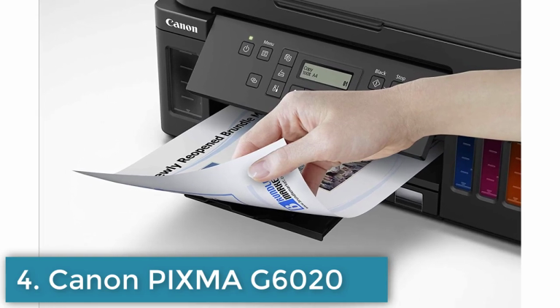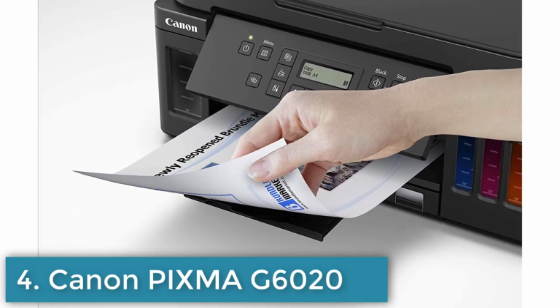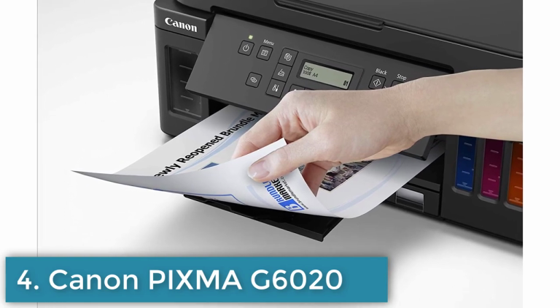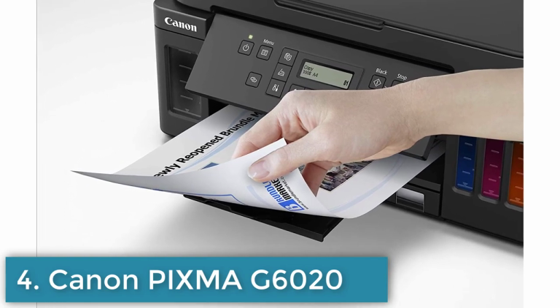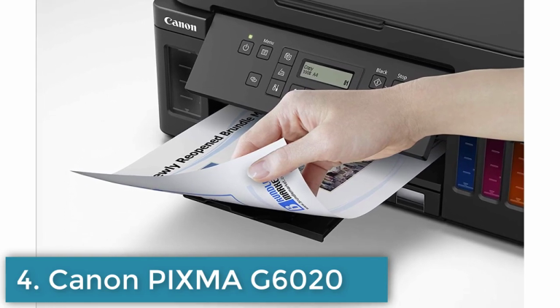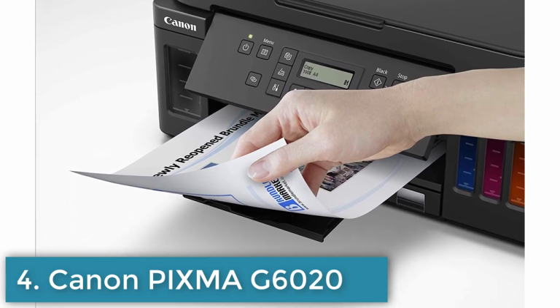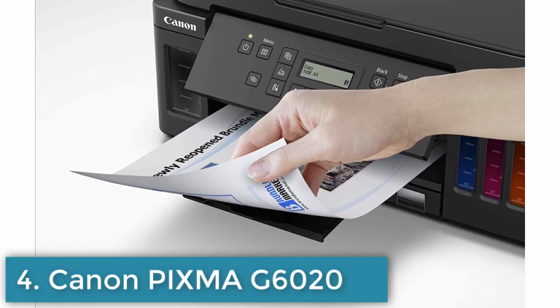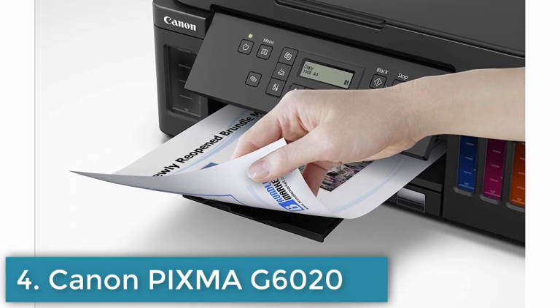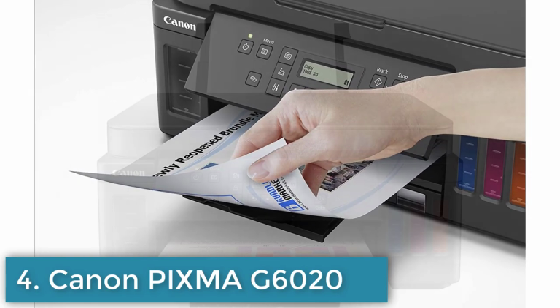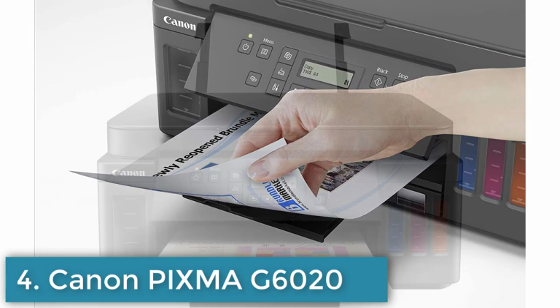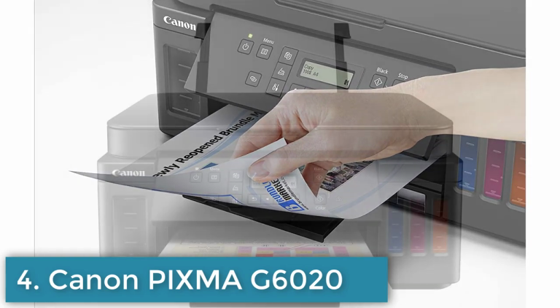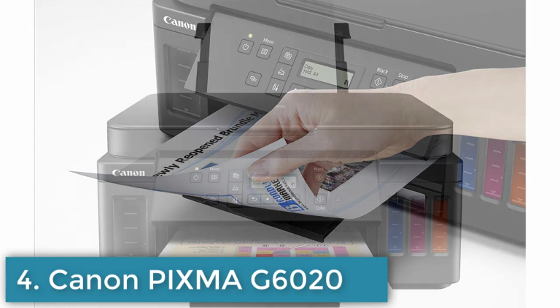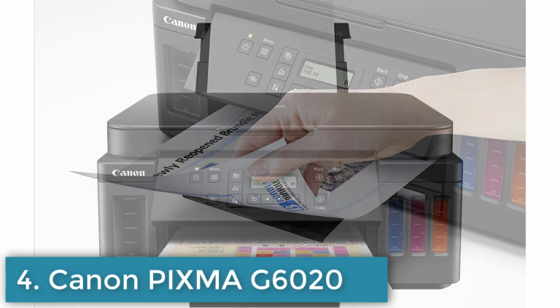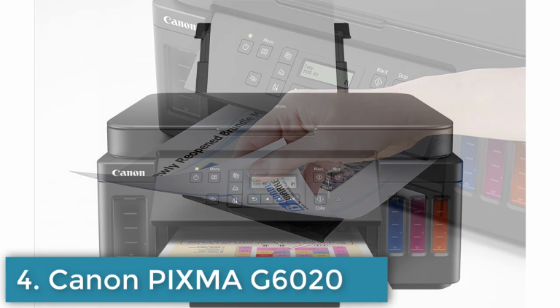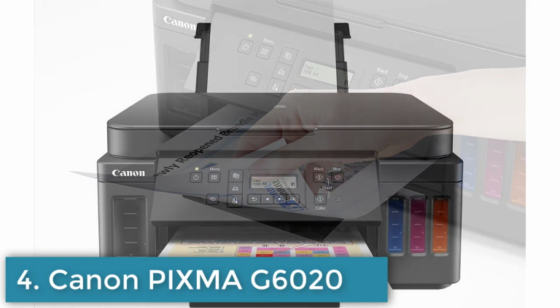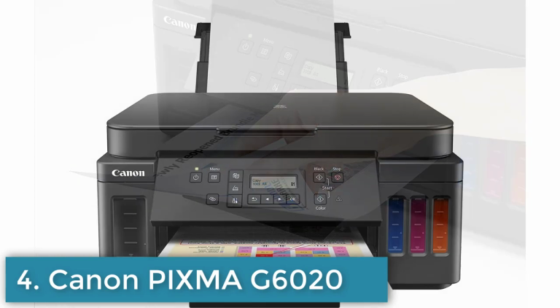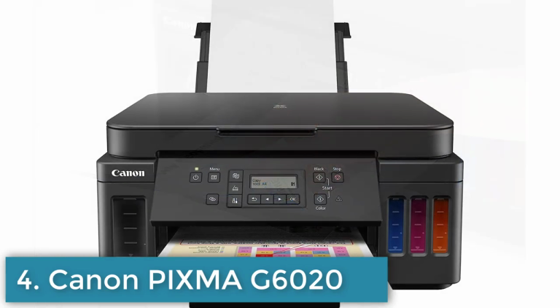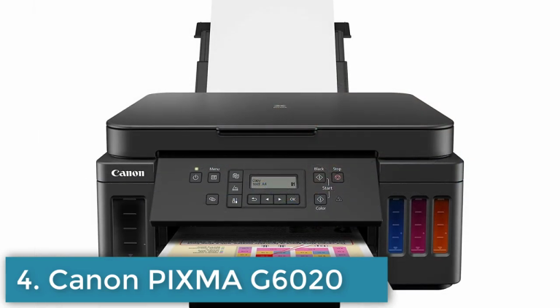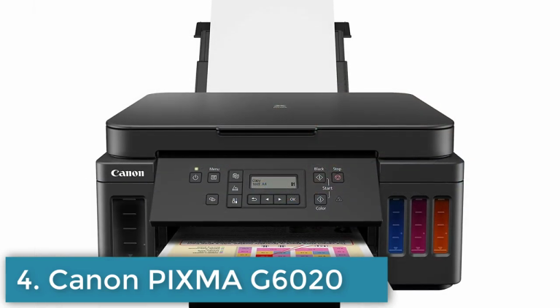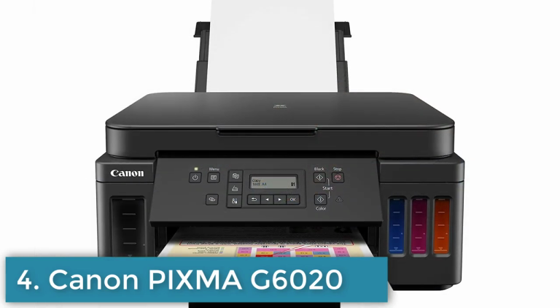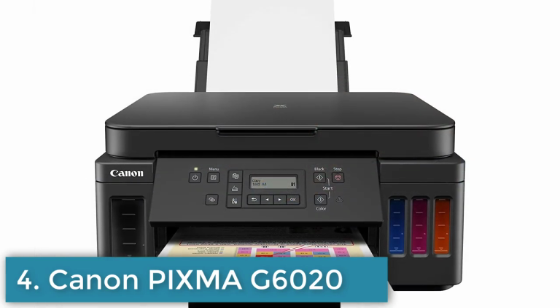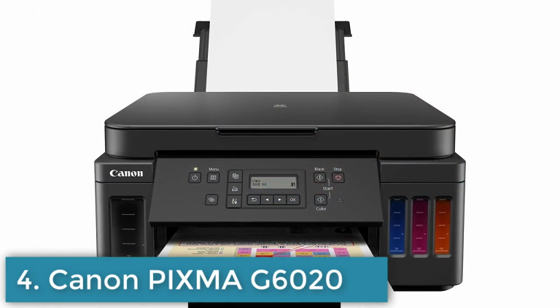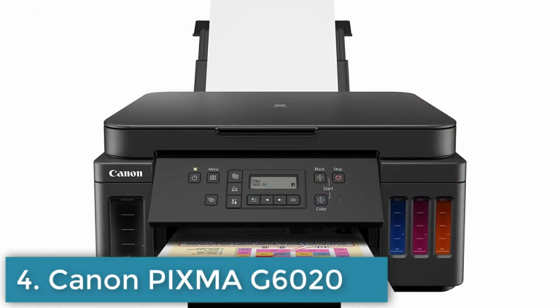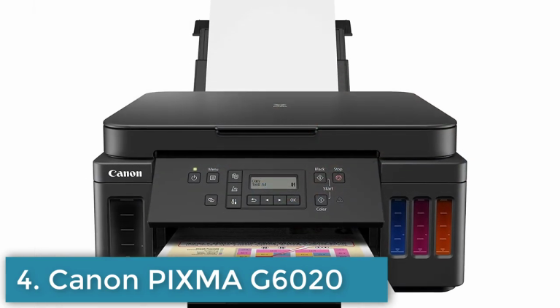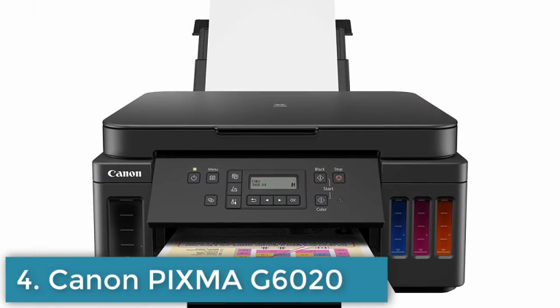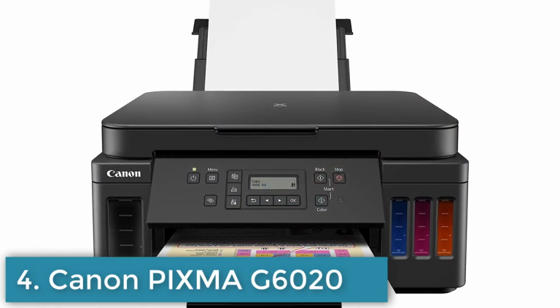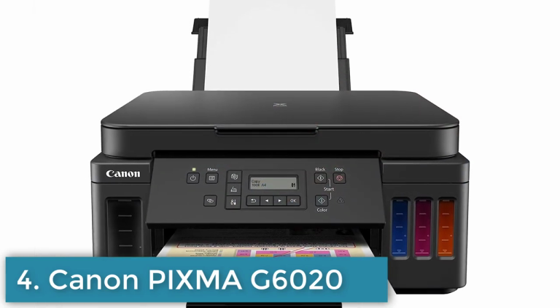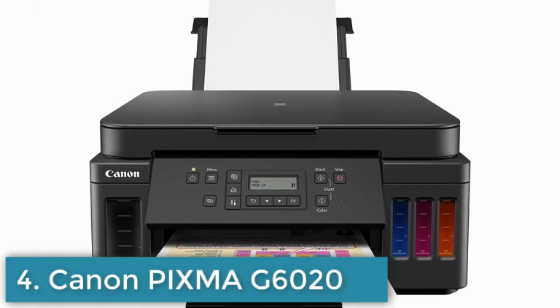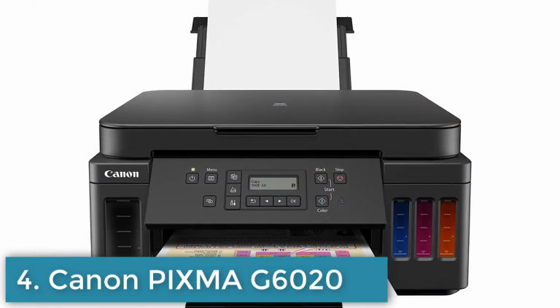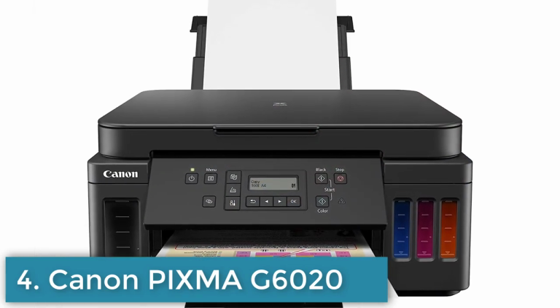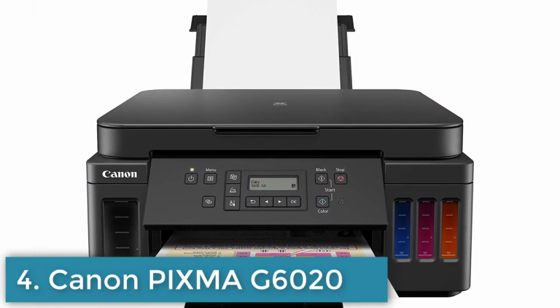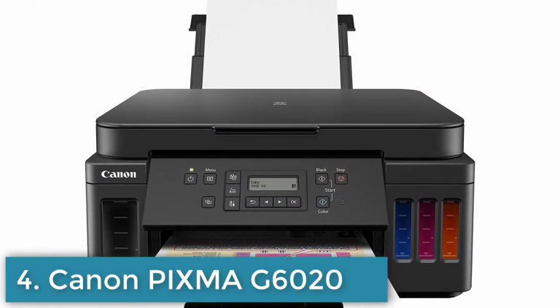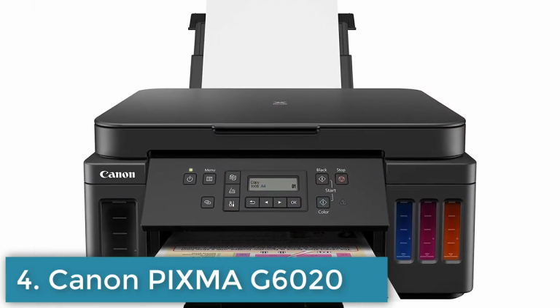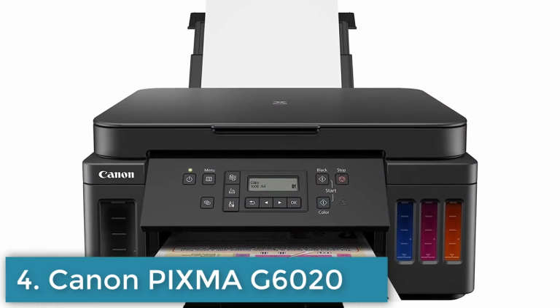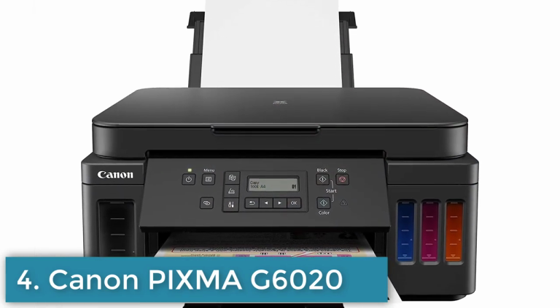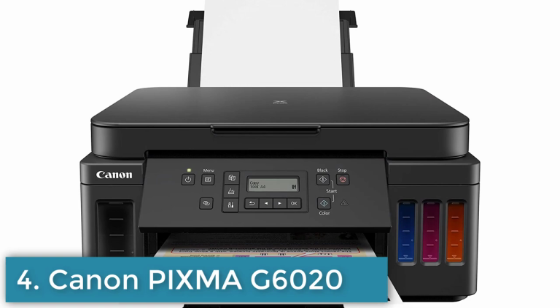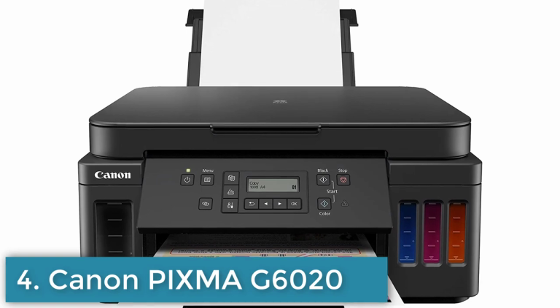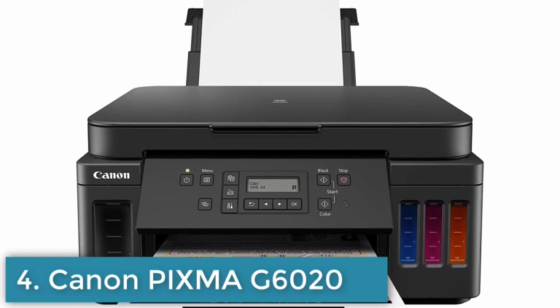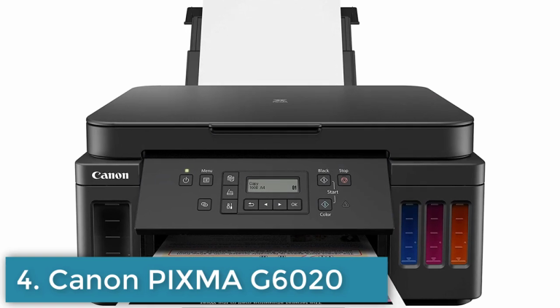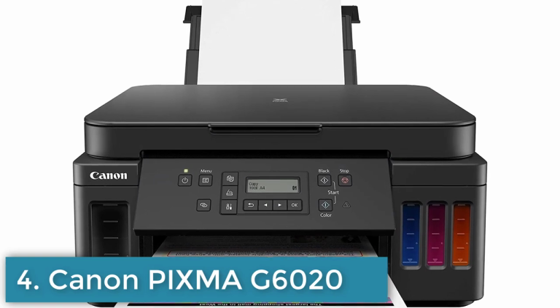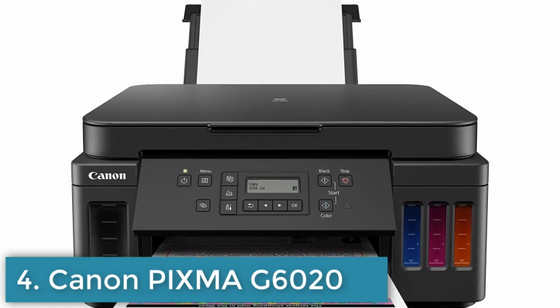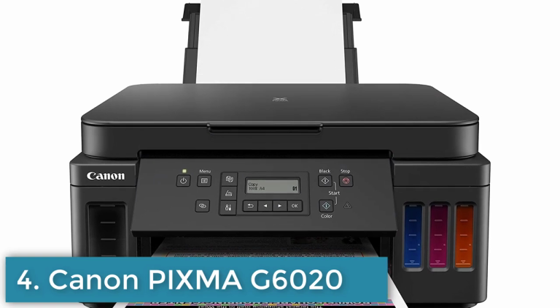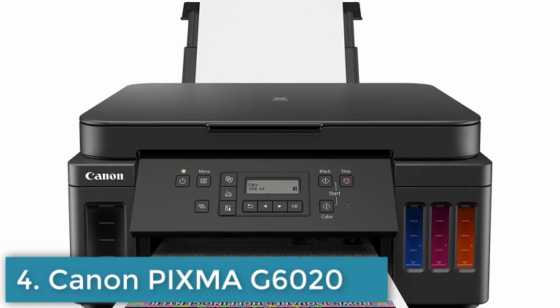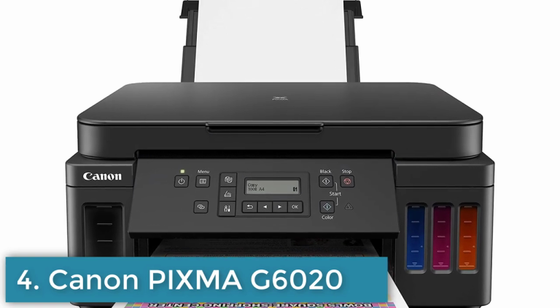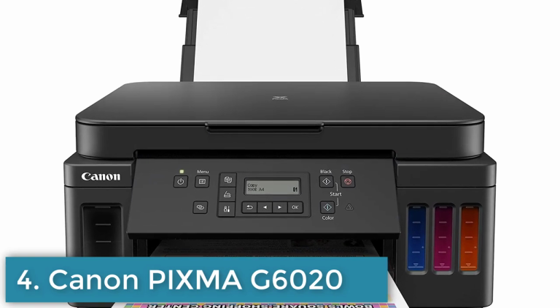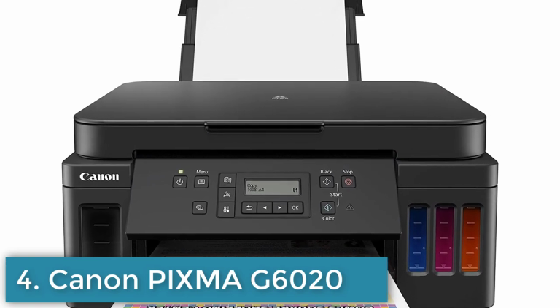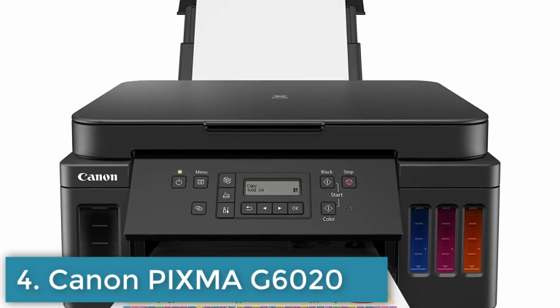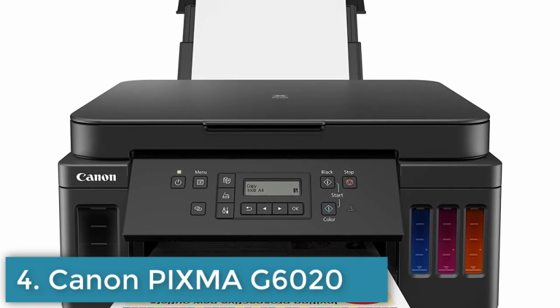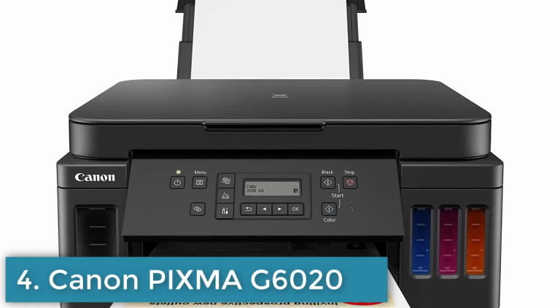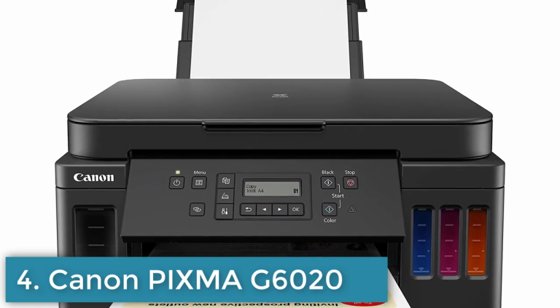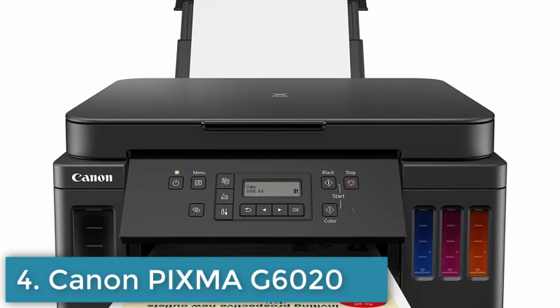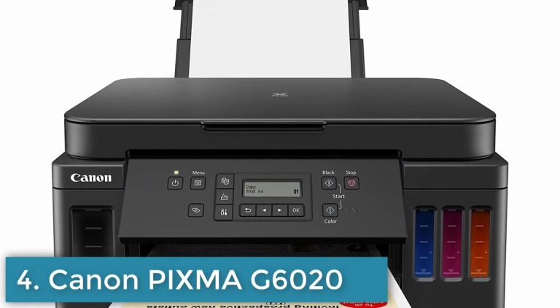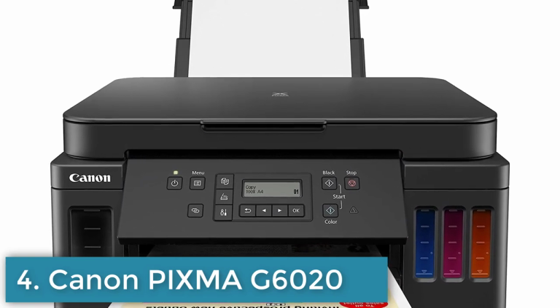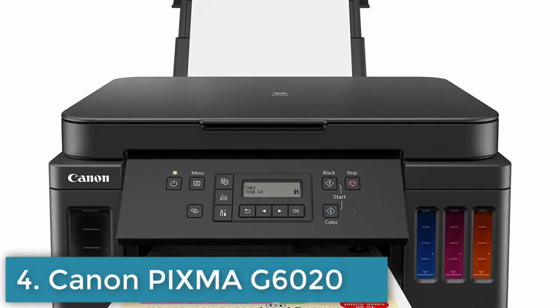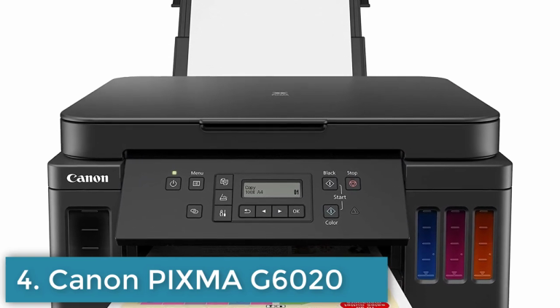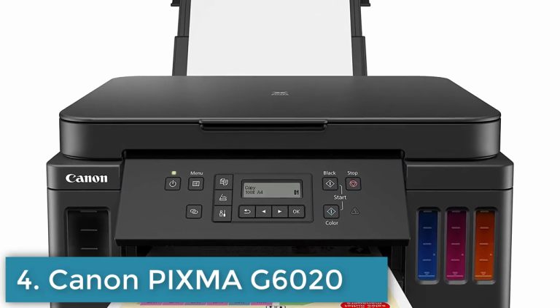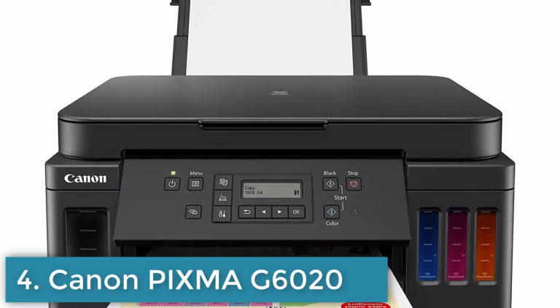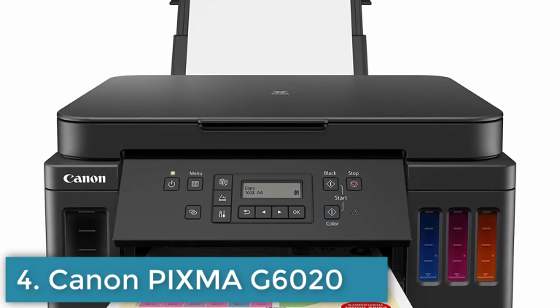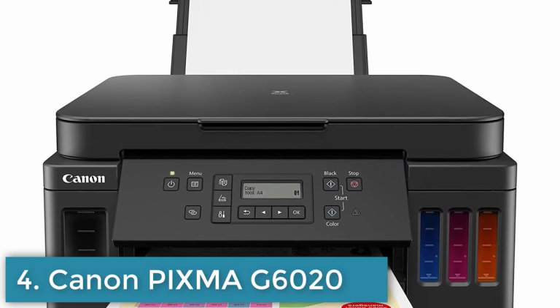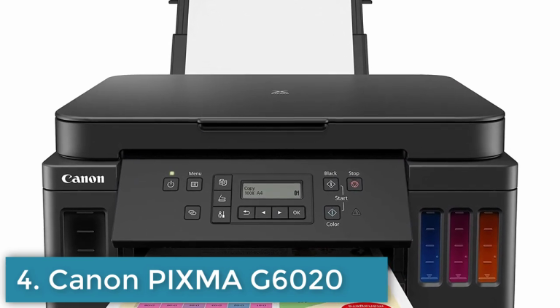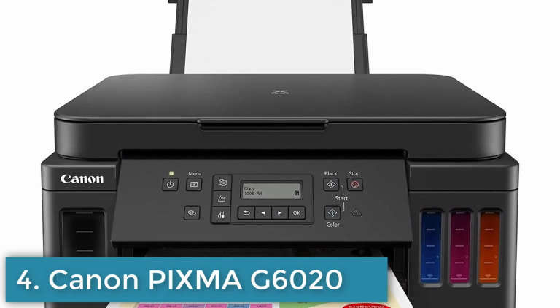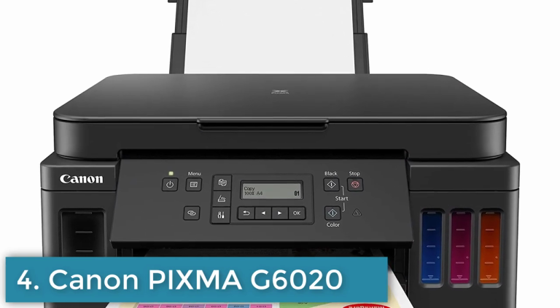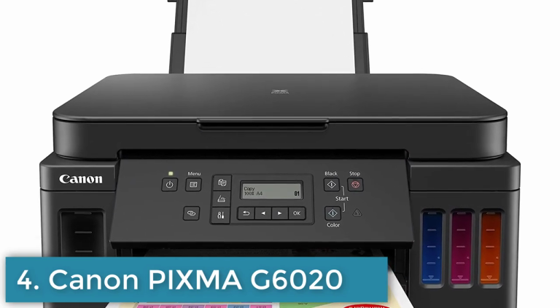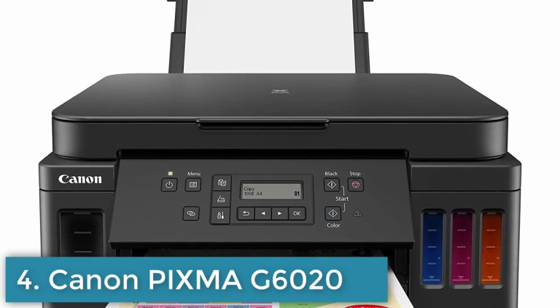The Canon PIXMA G6020 is a great option for anyone looking for a high-volume, low-cost, and eco-friendly printer for their home or small office.